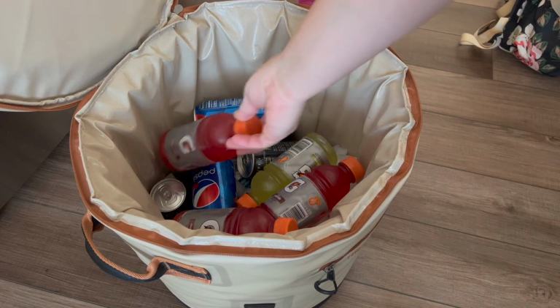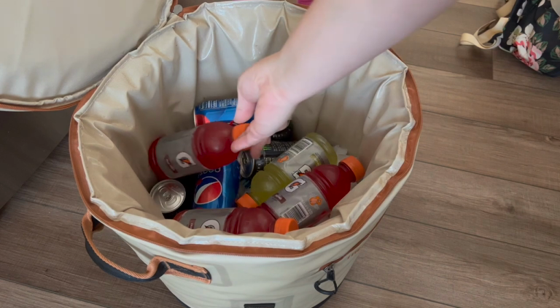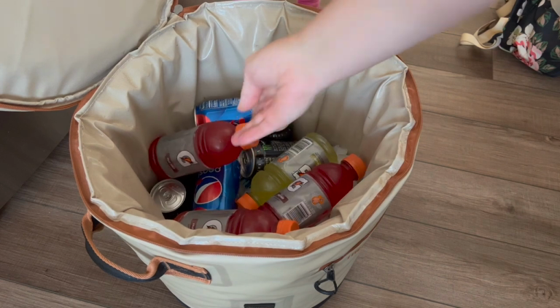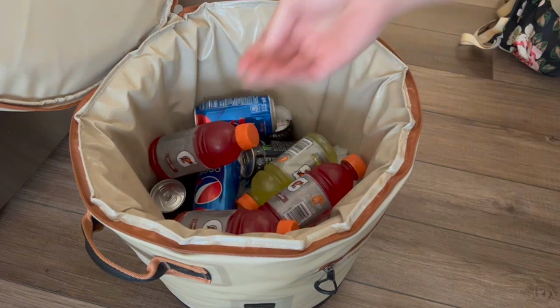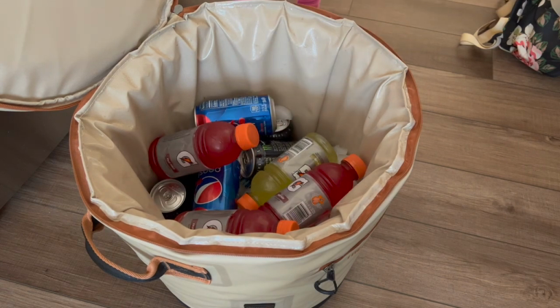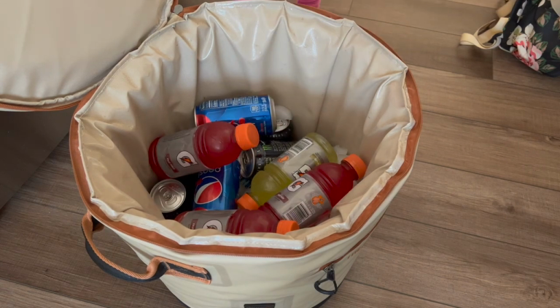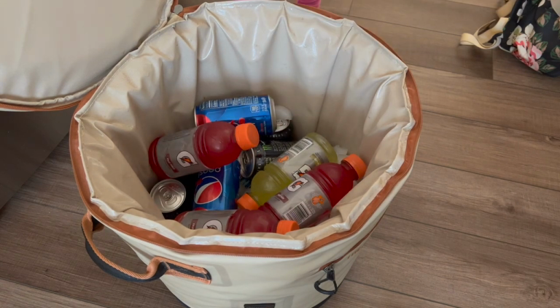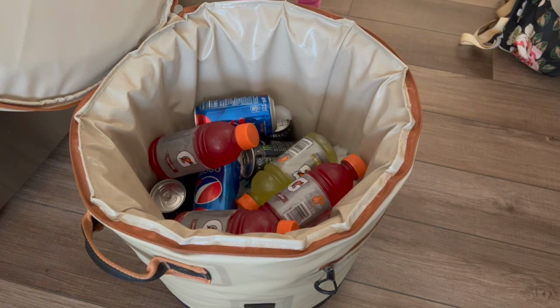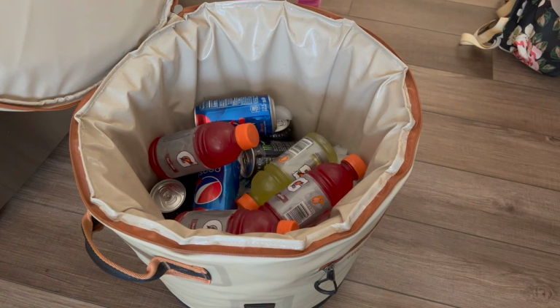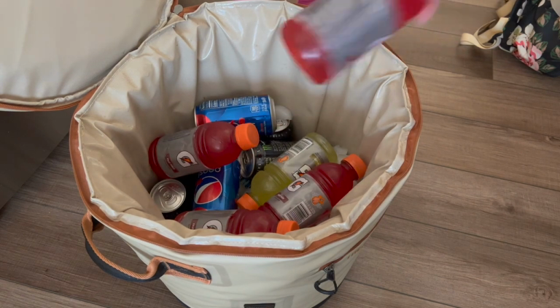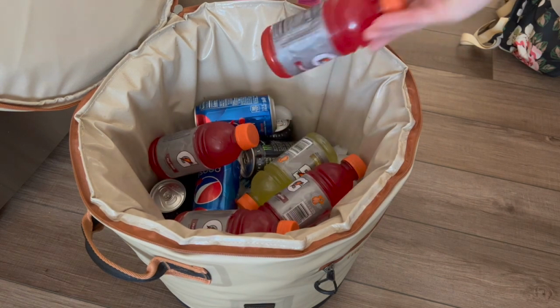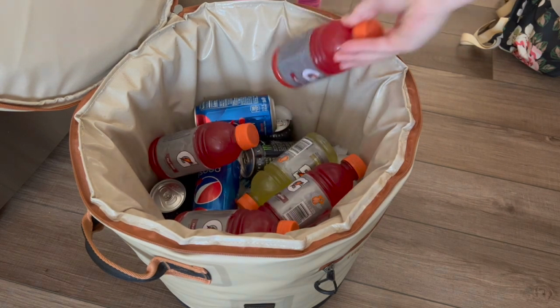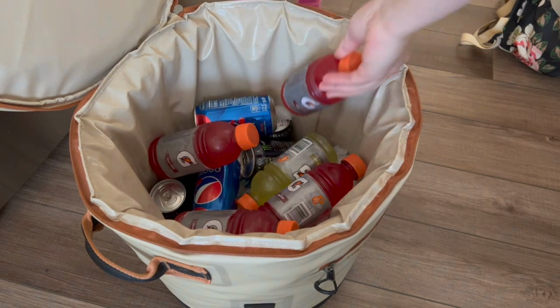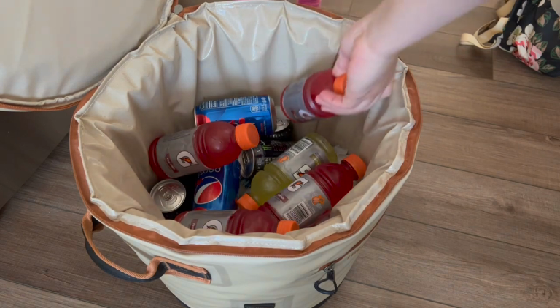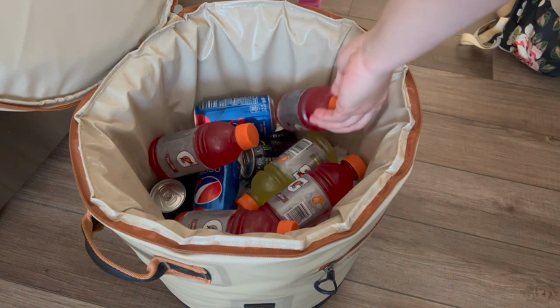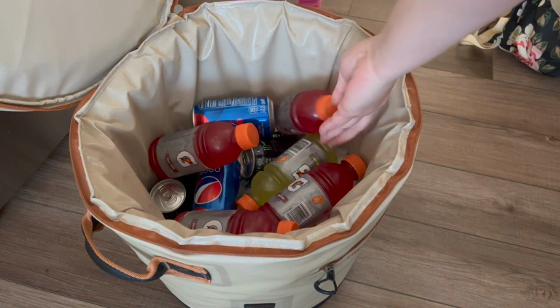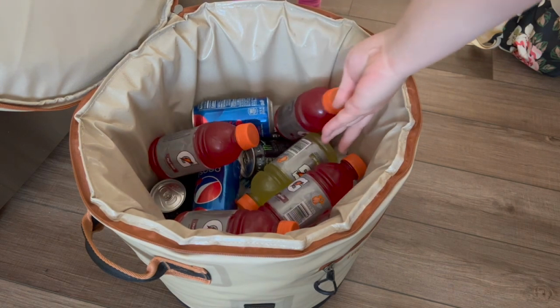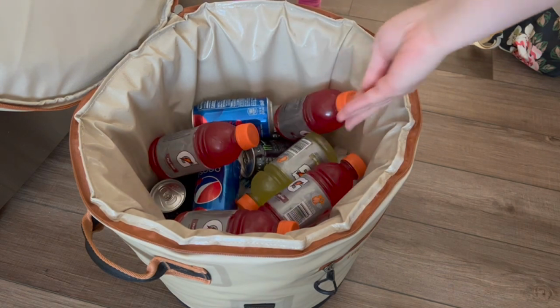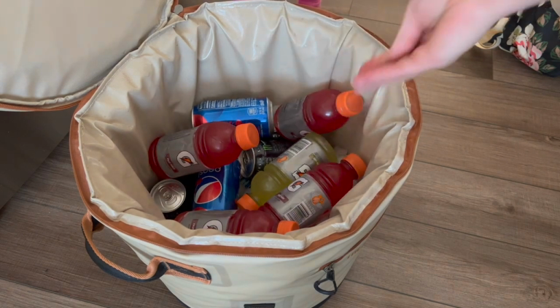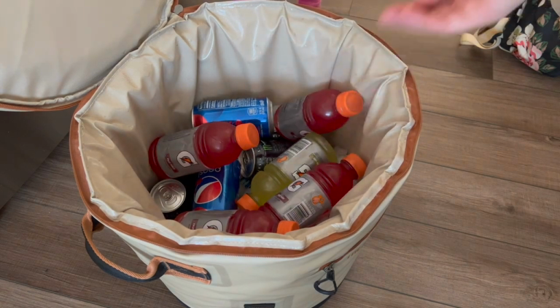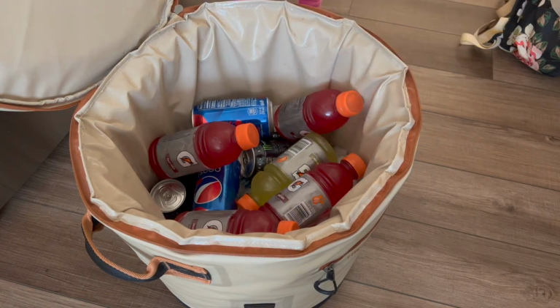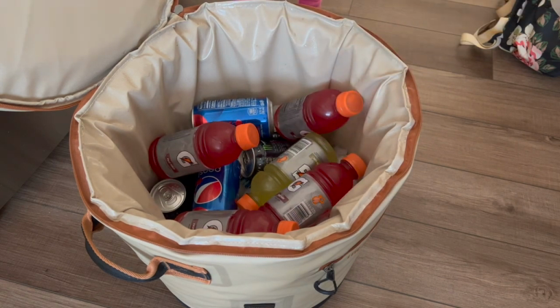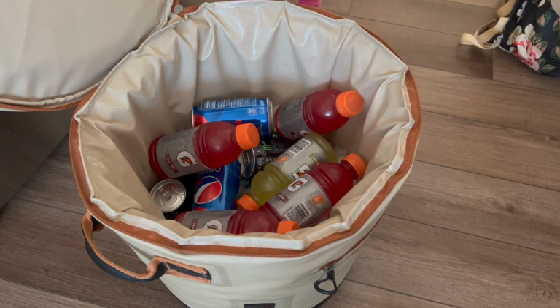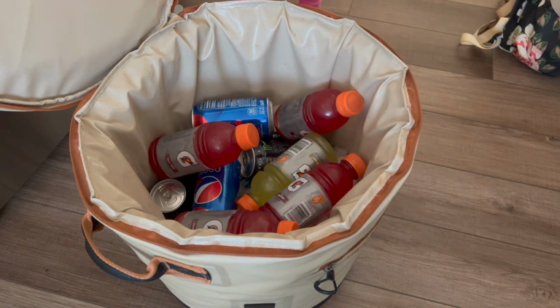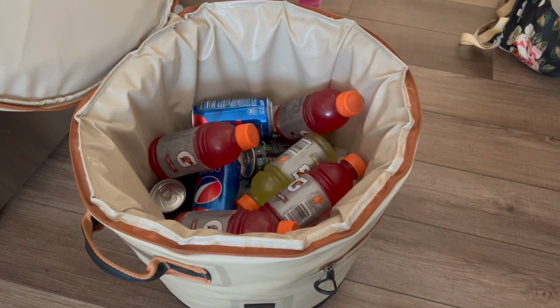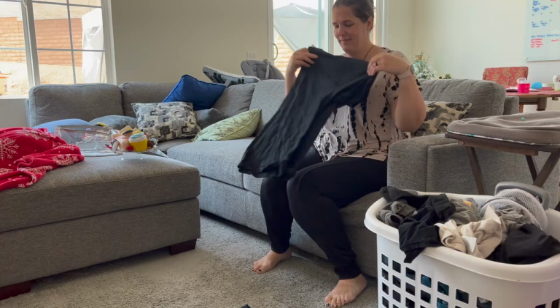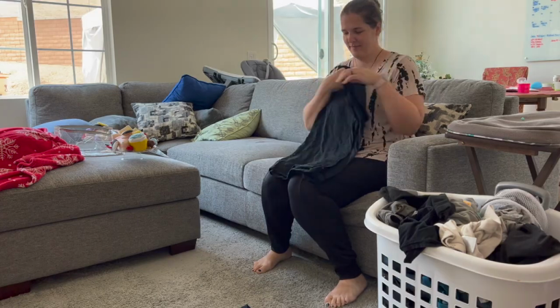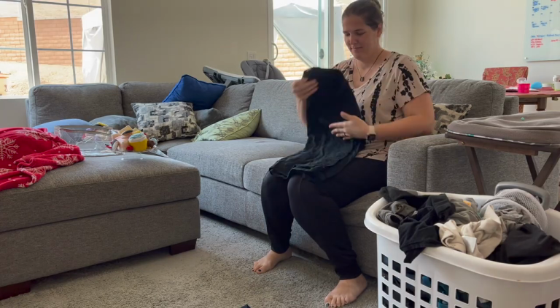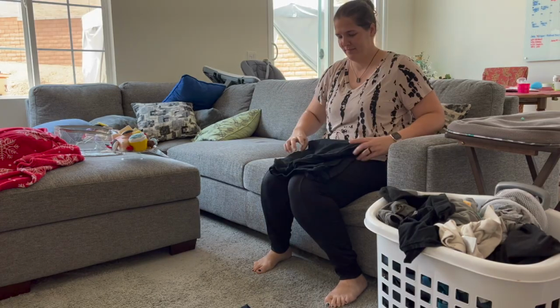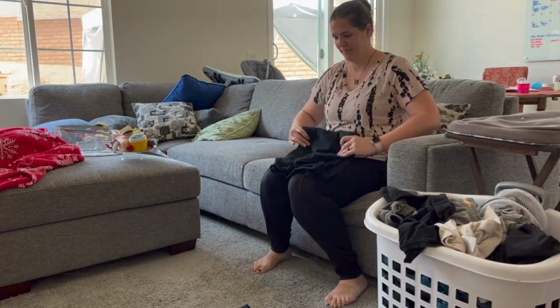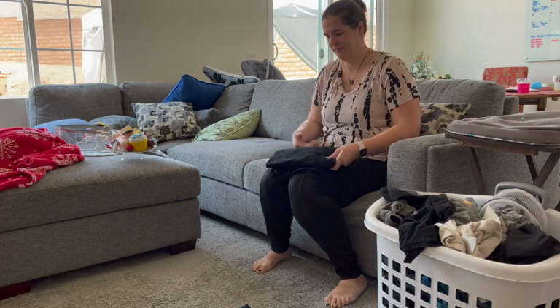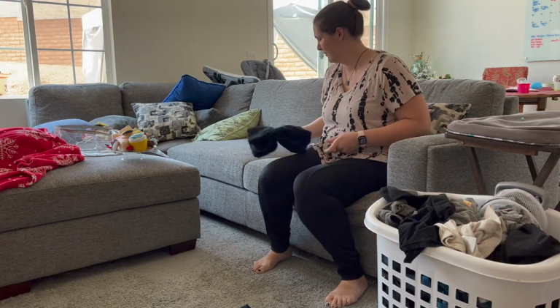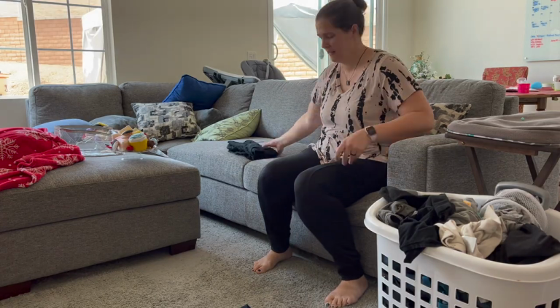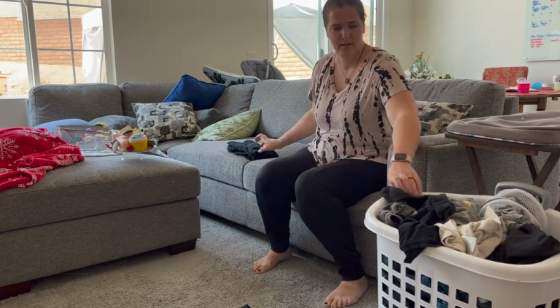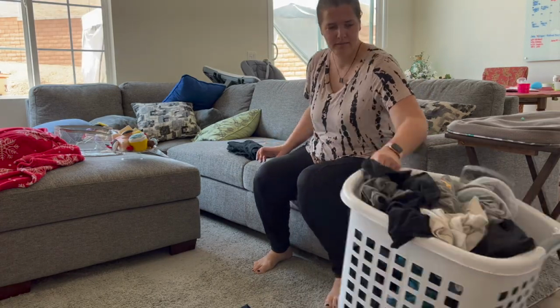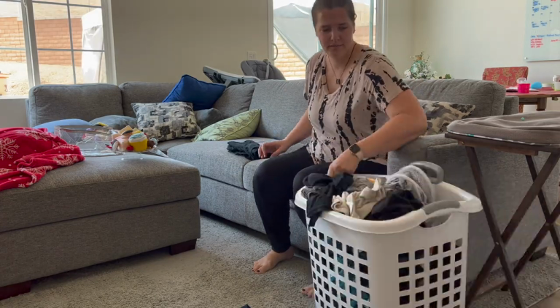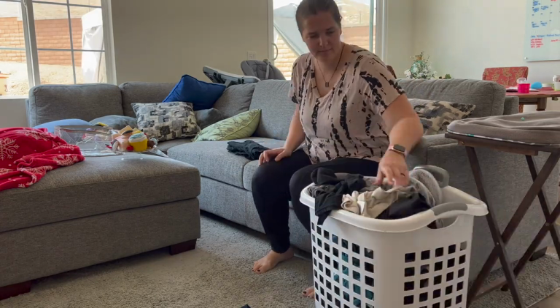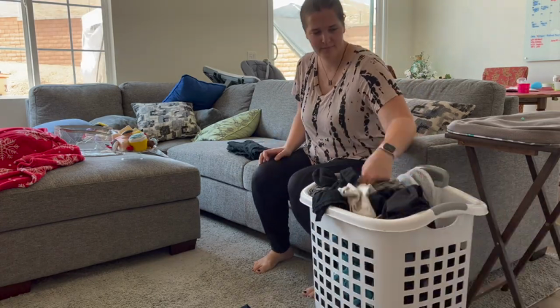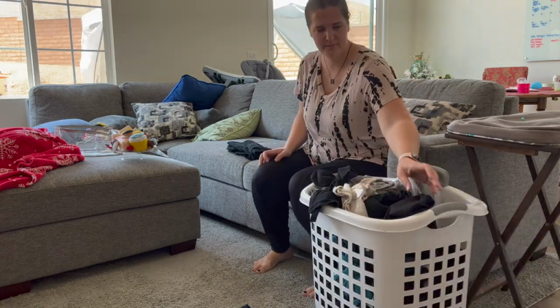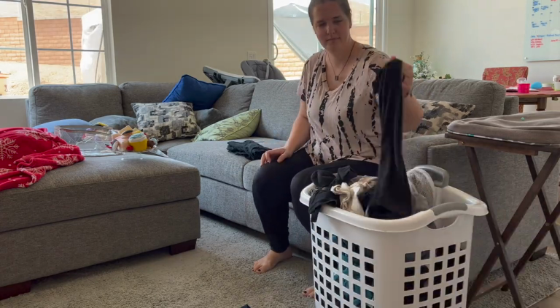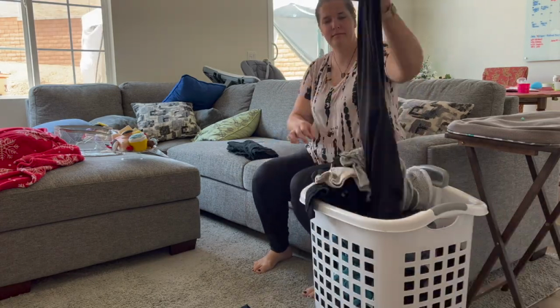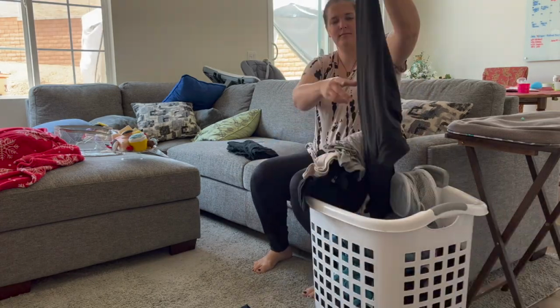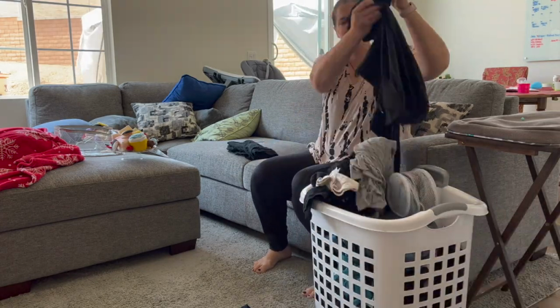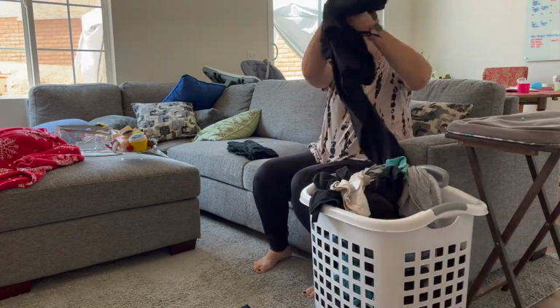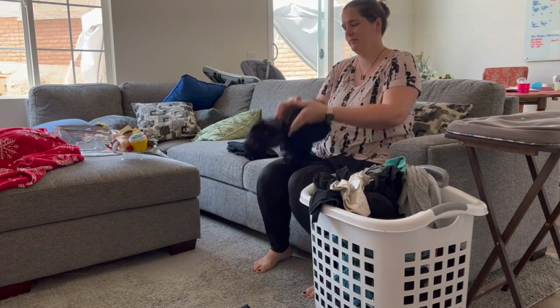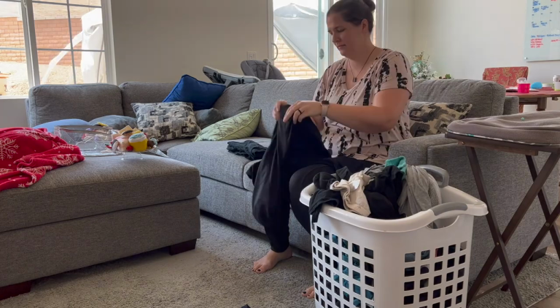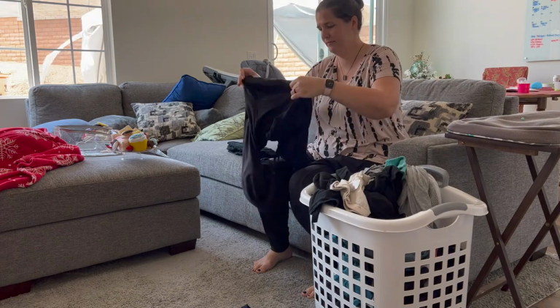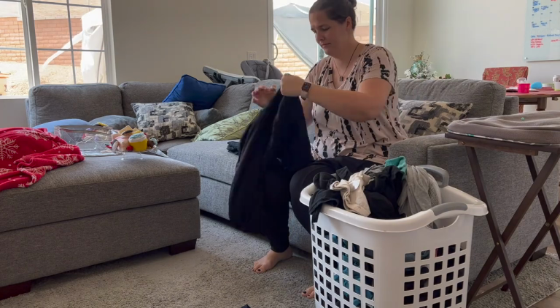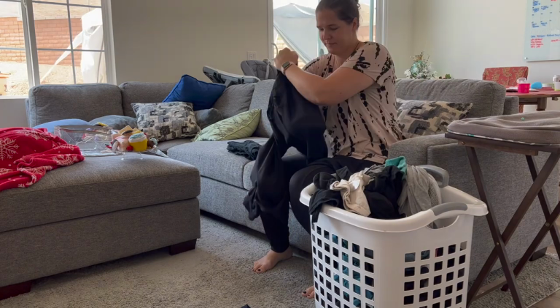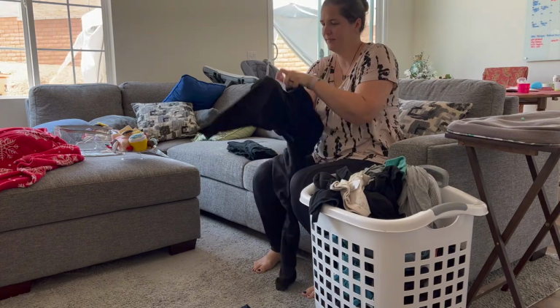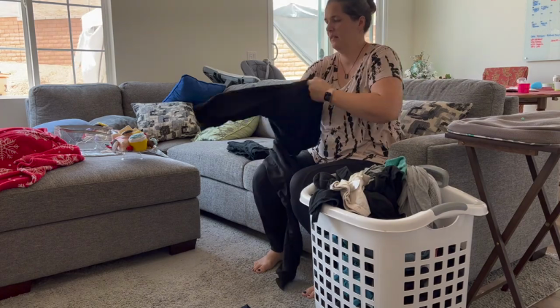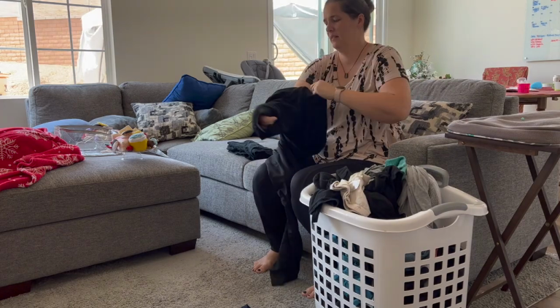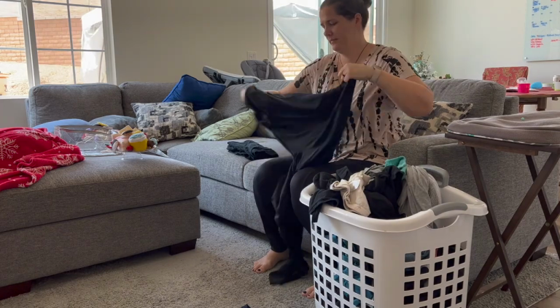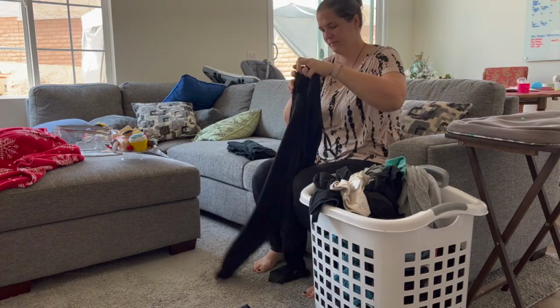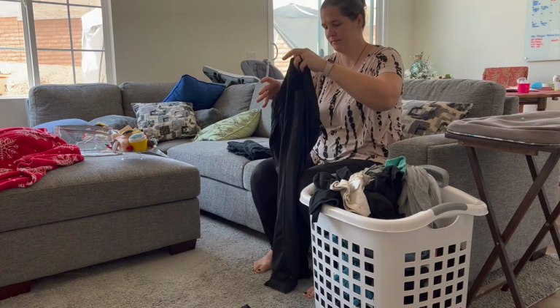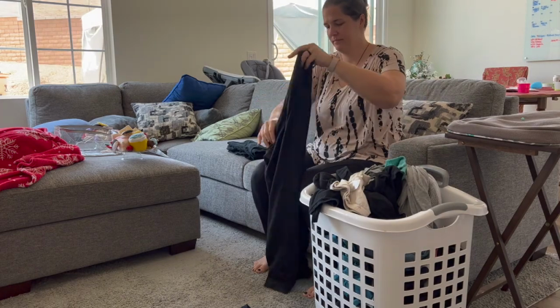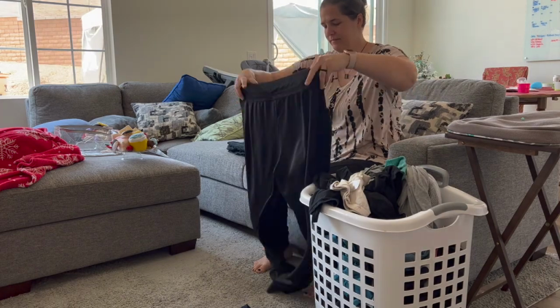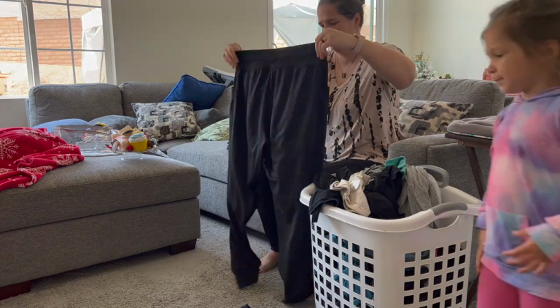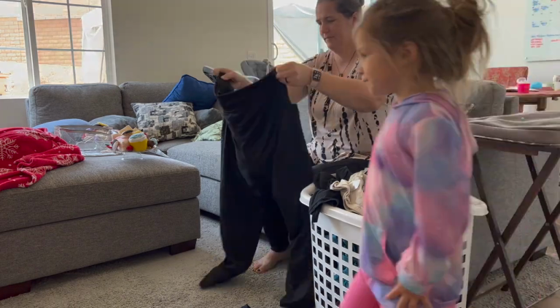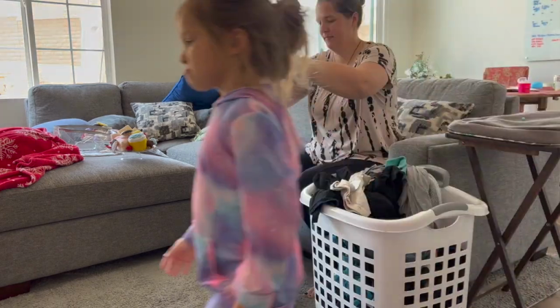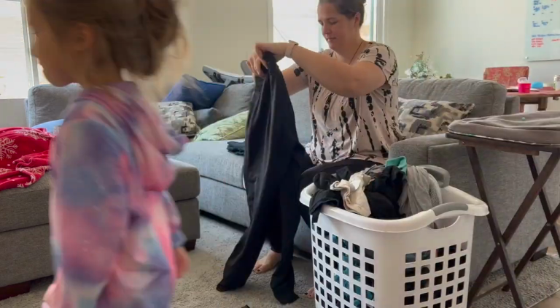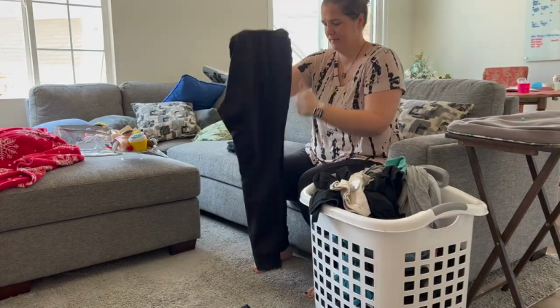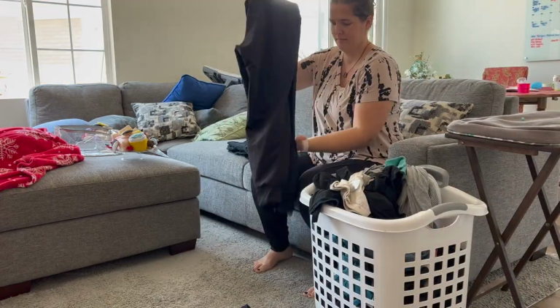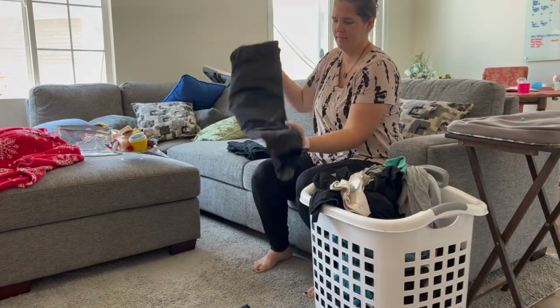Then we moved on to folding laundry, which was still sitting in the dryer from the day before. Comment below if you are guilty of this too.